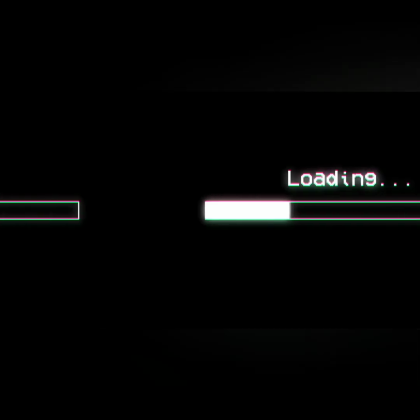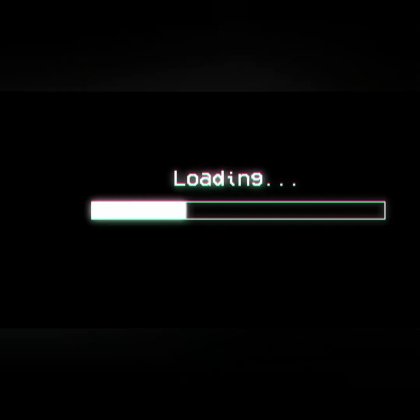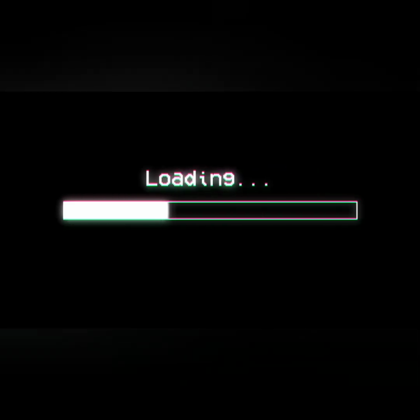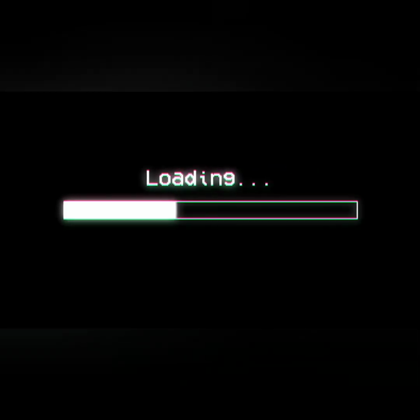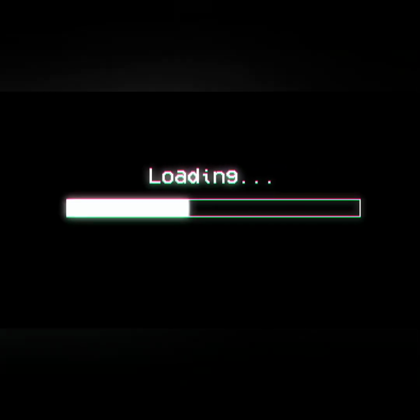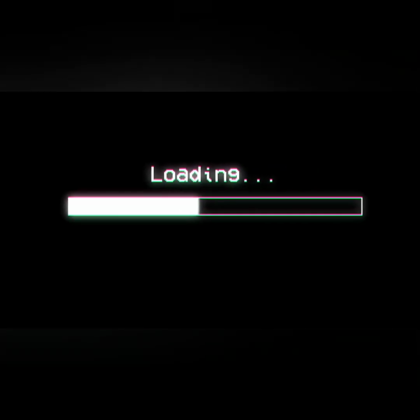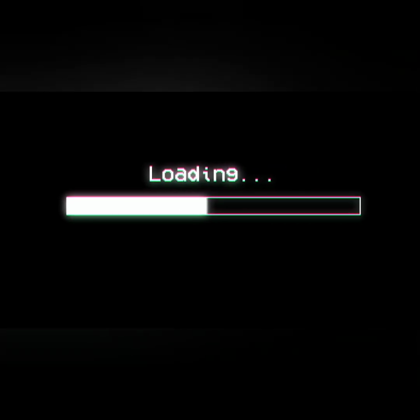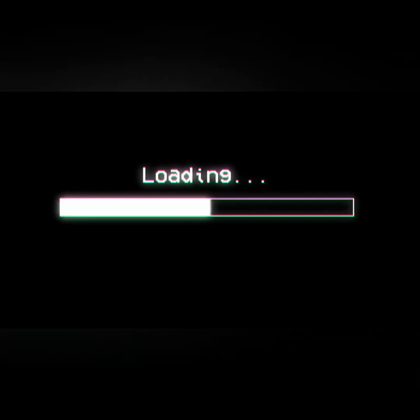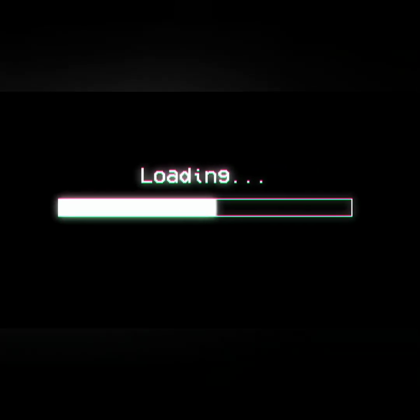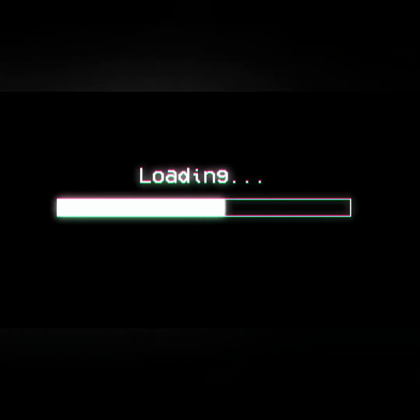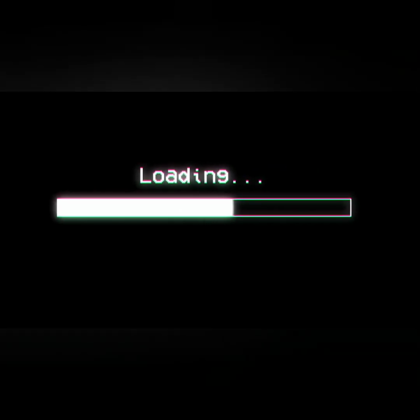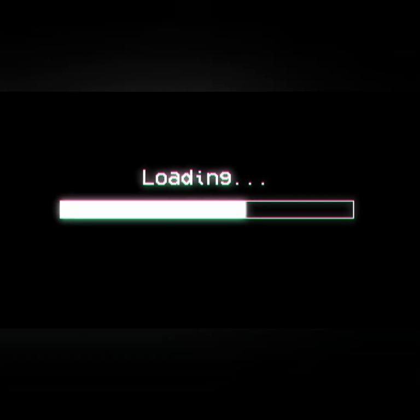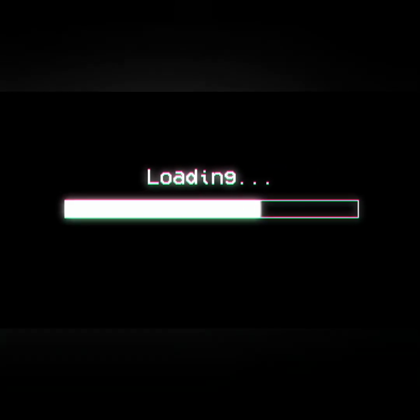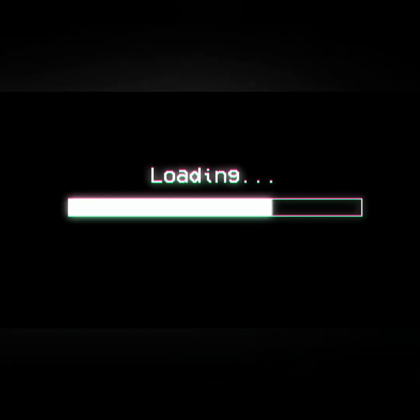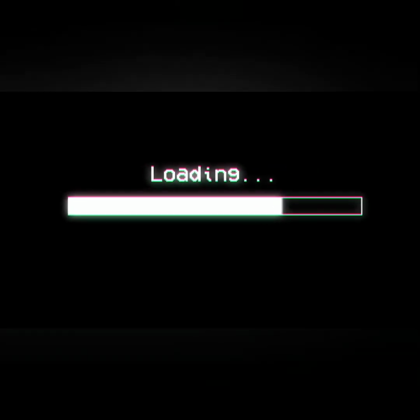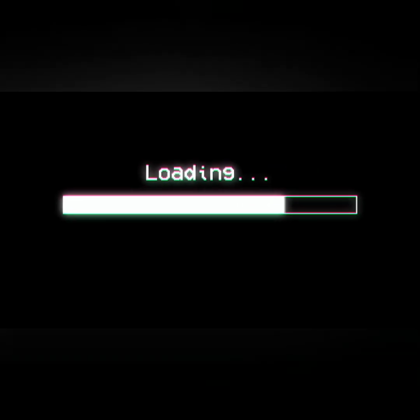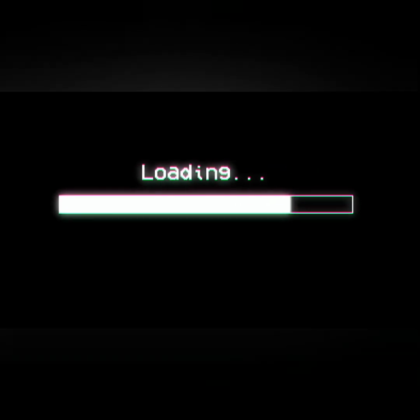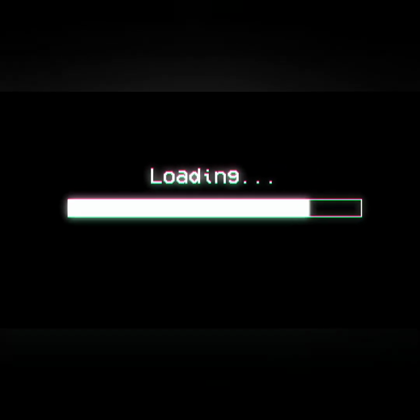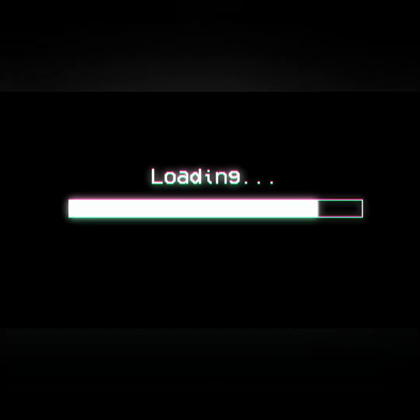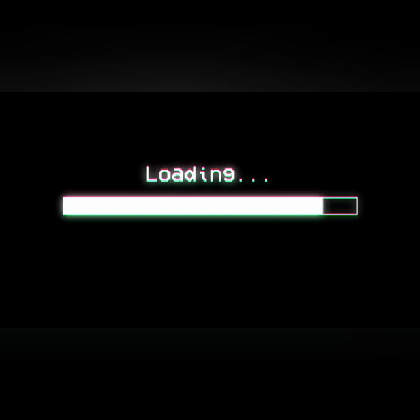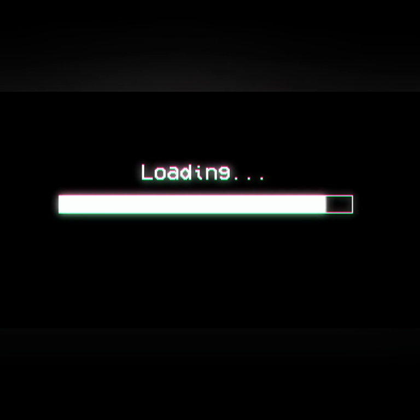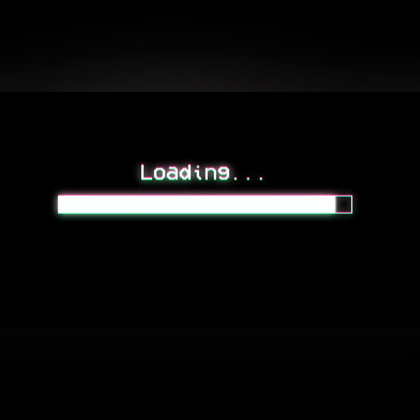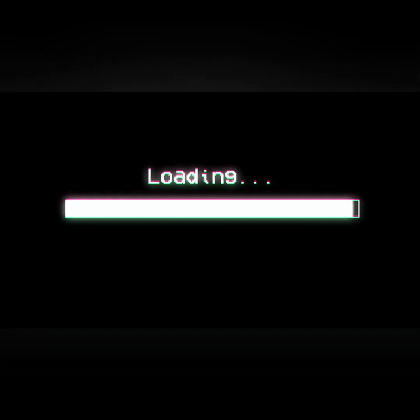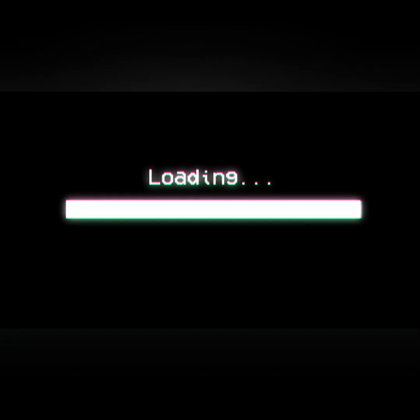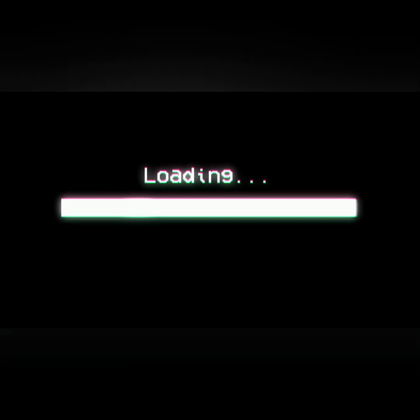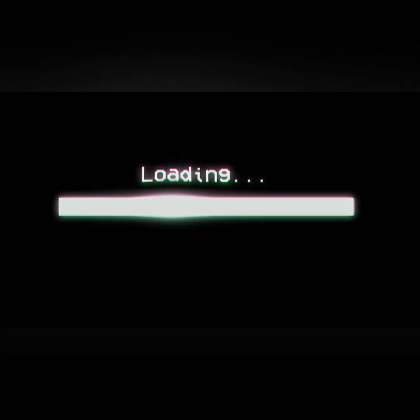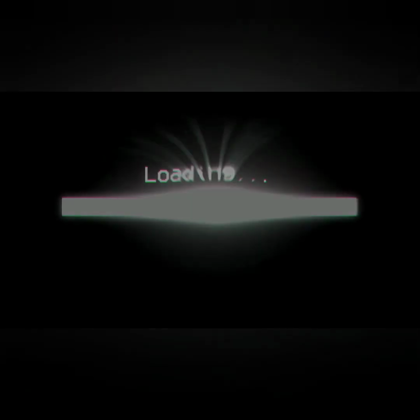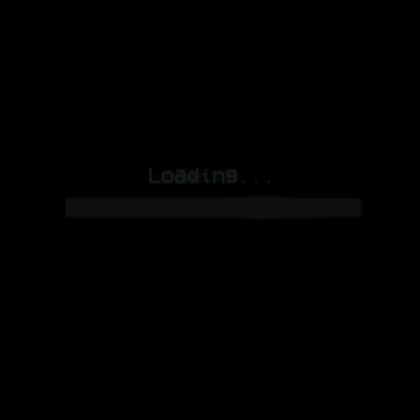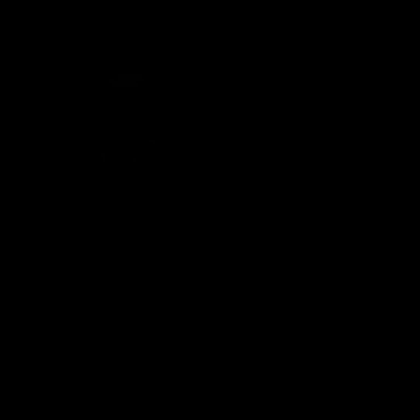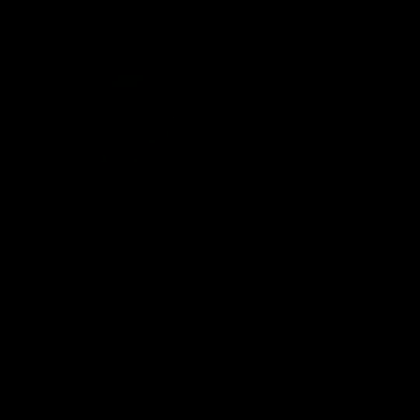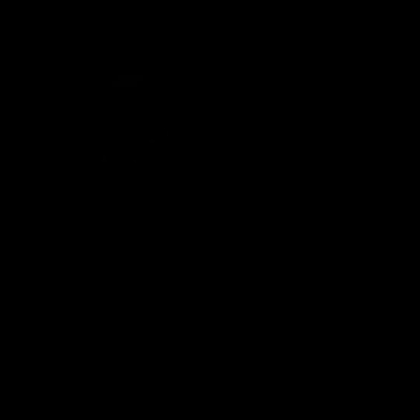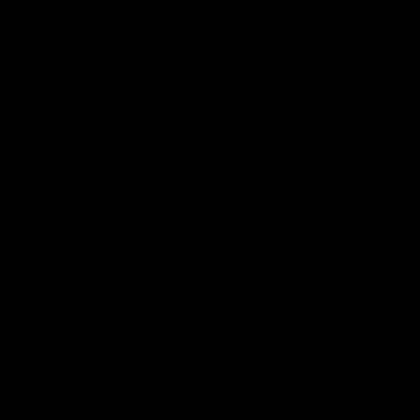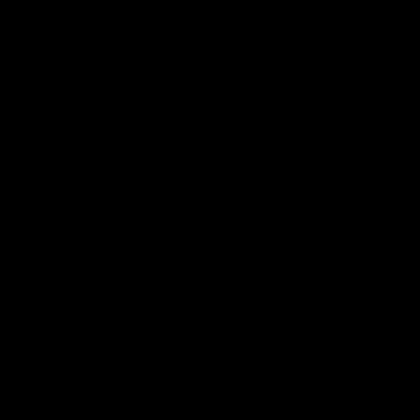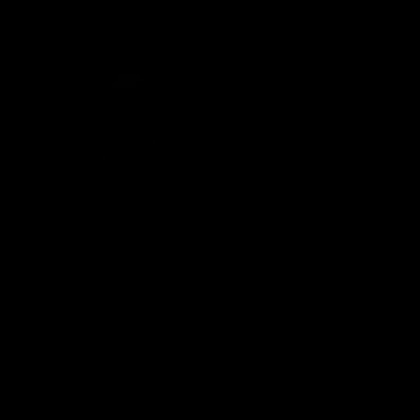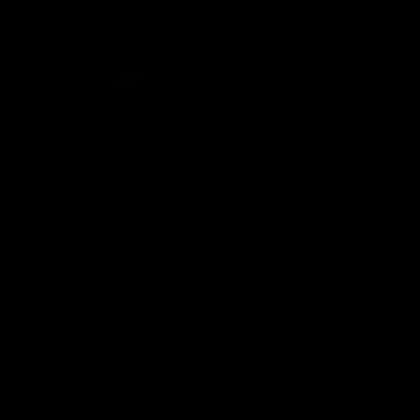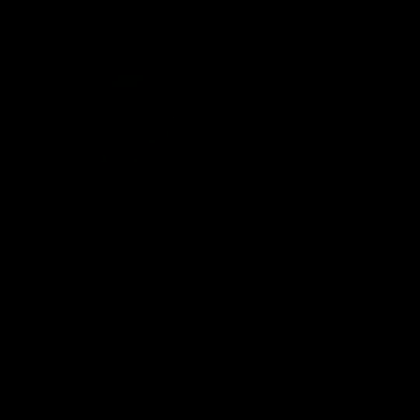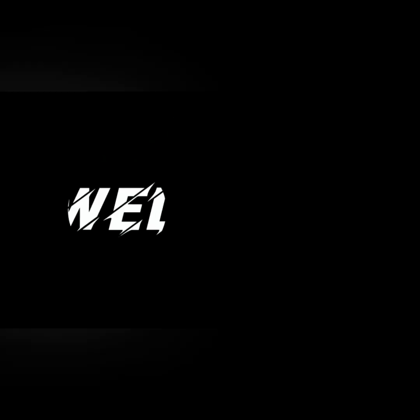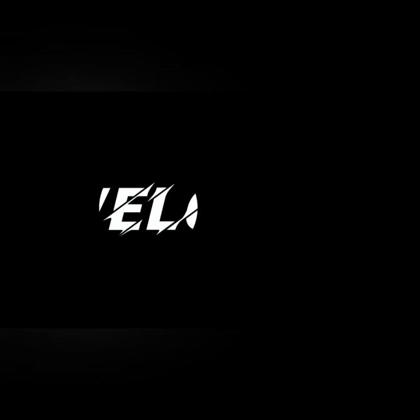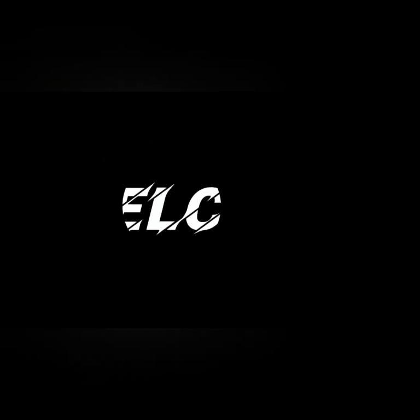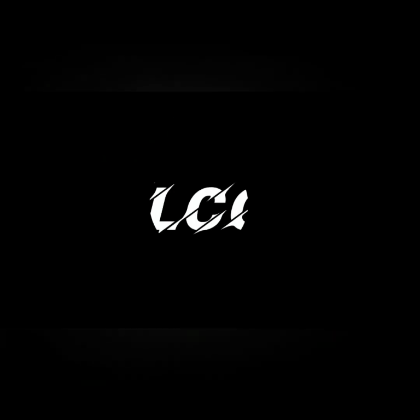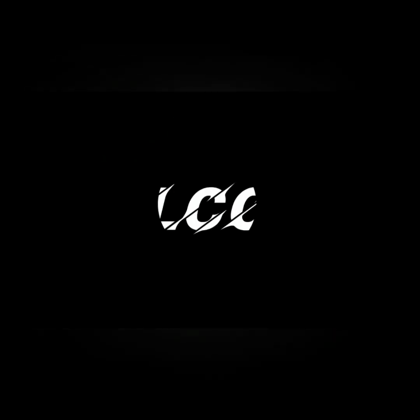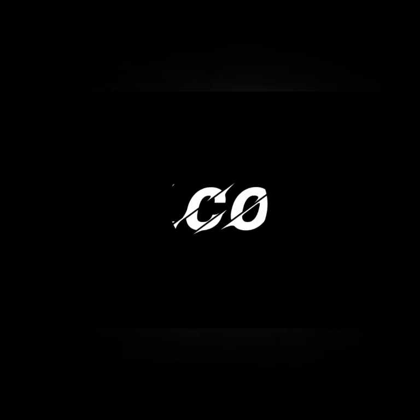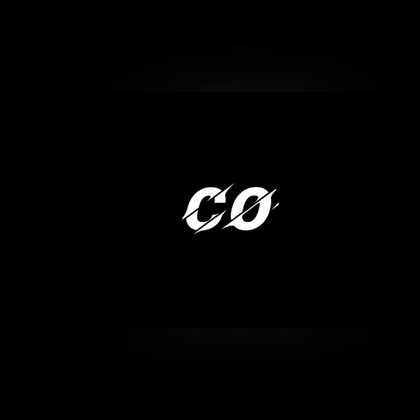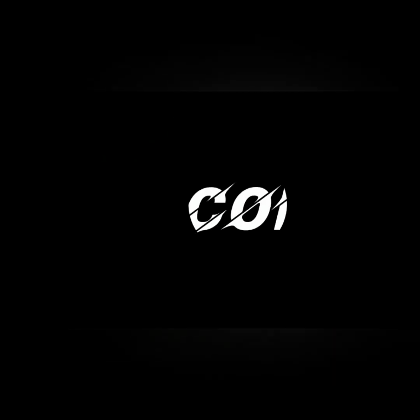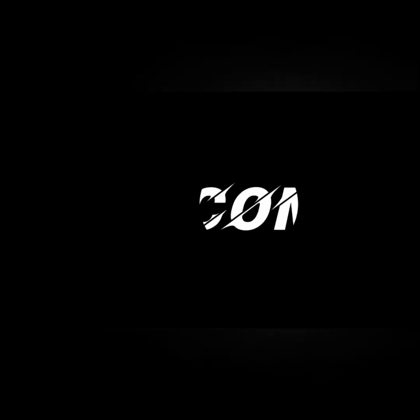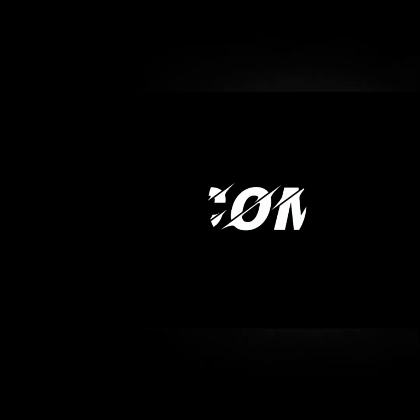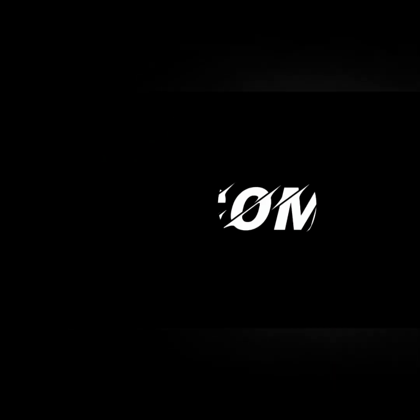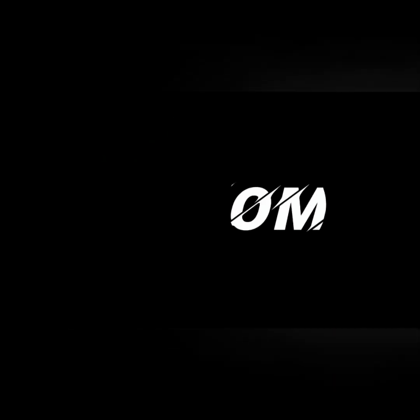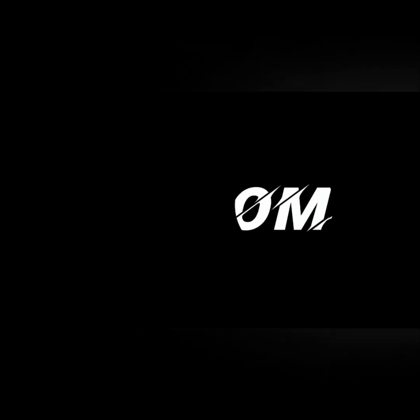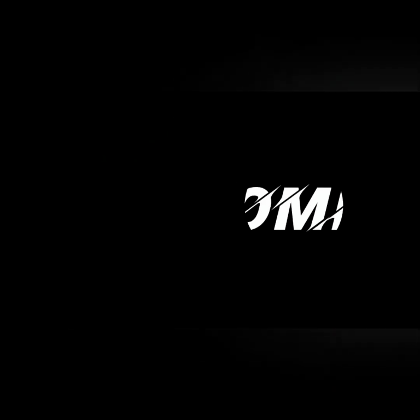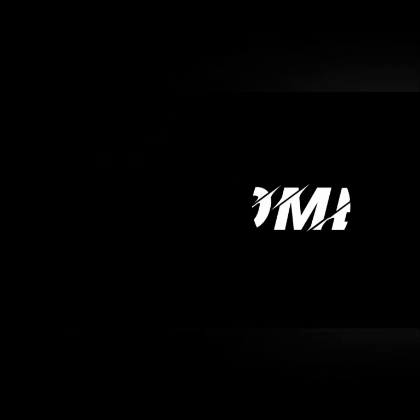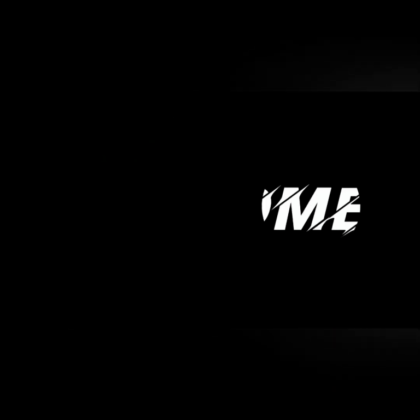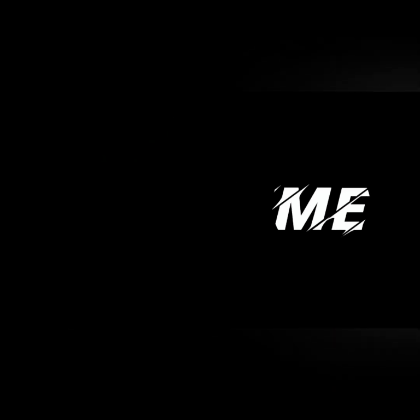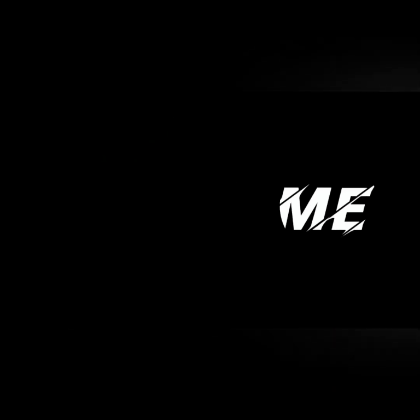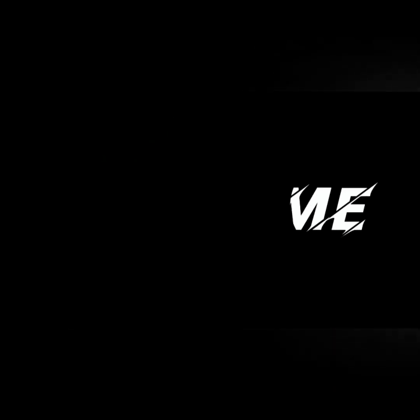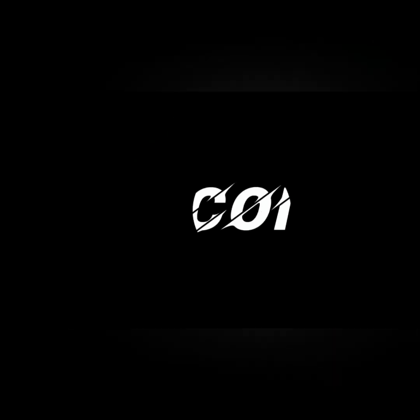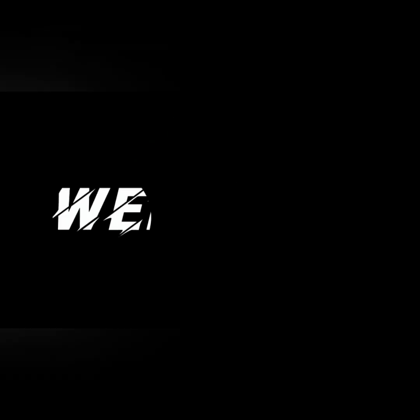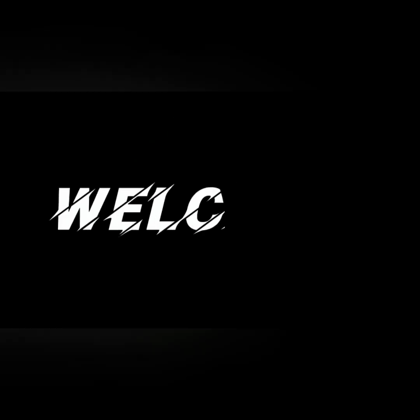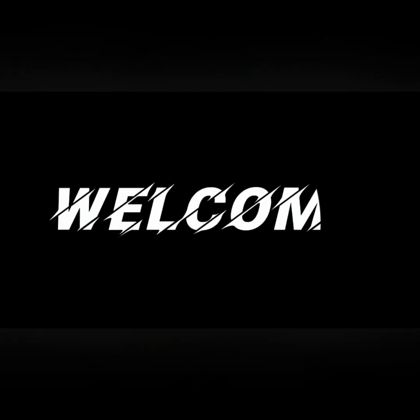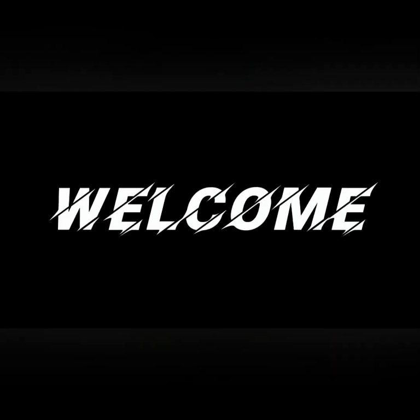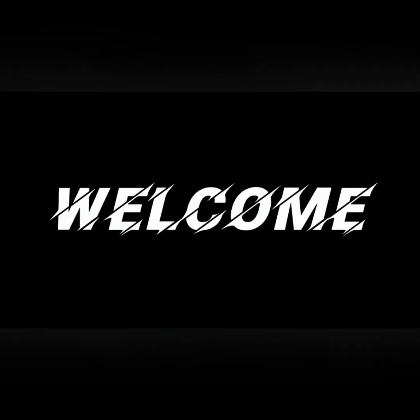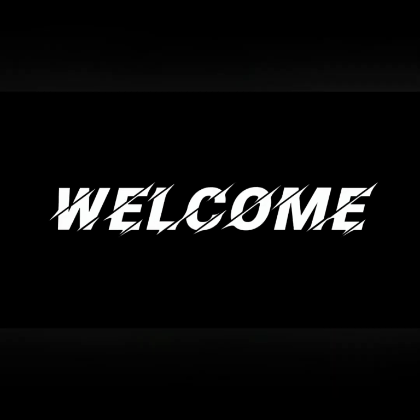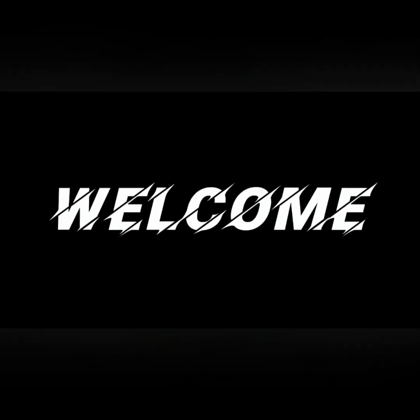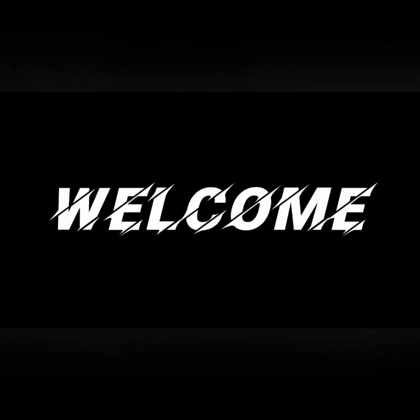Hello friends, Namaste, welcome to my channel. Now I'm going to start preparing my channel.